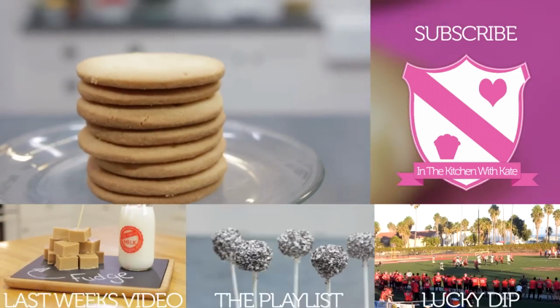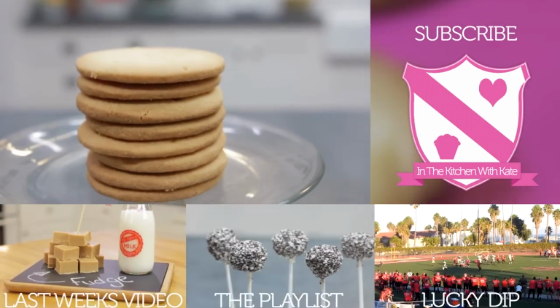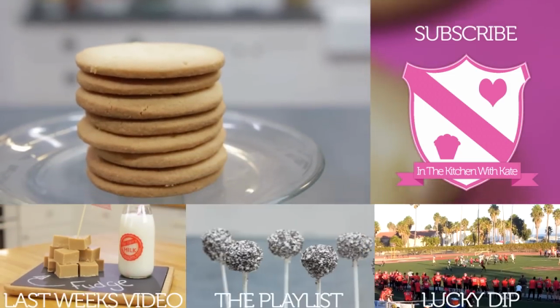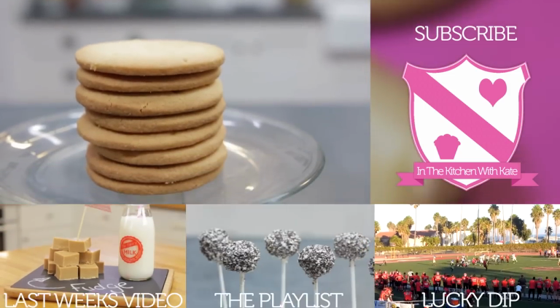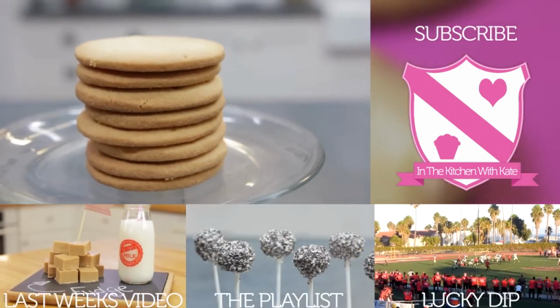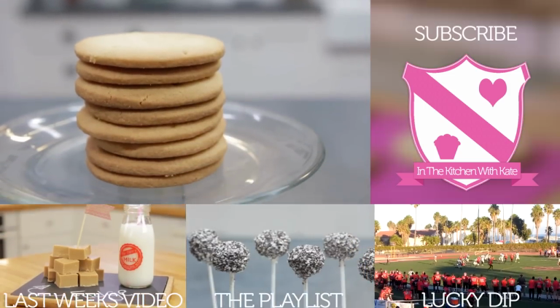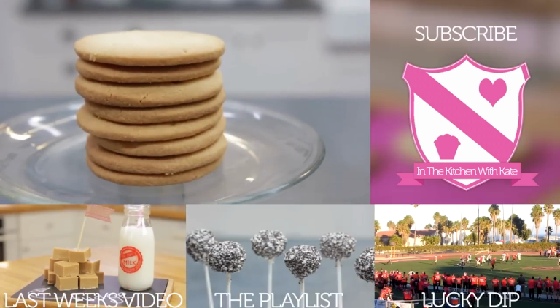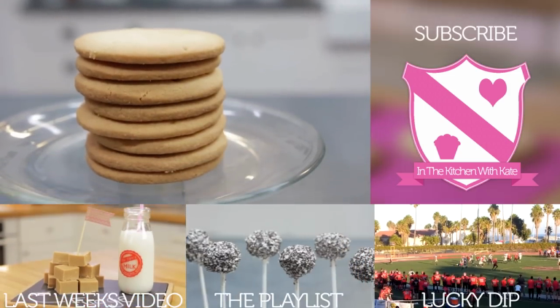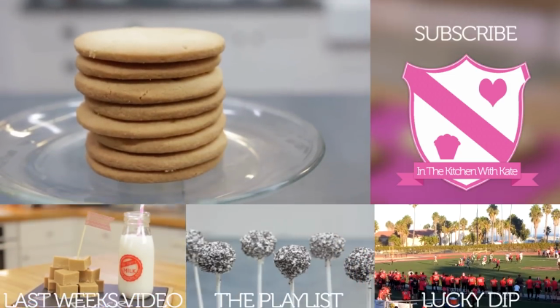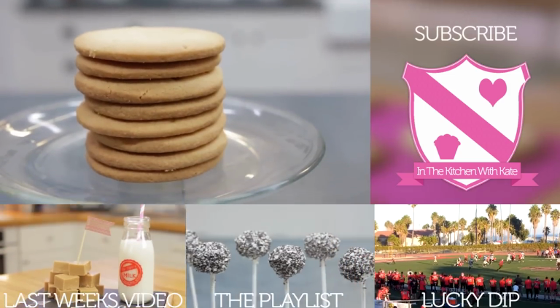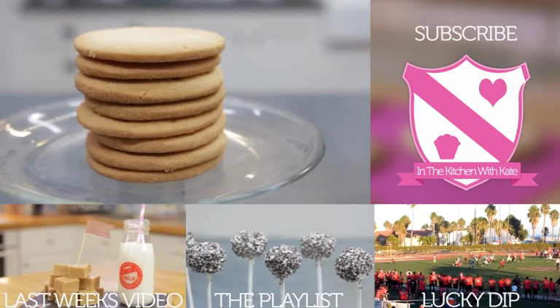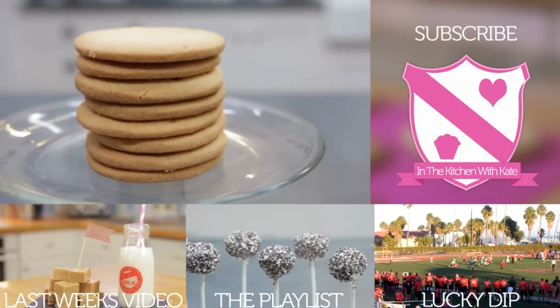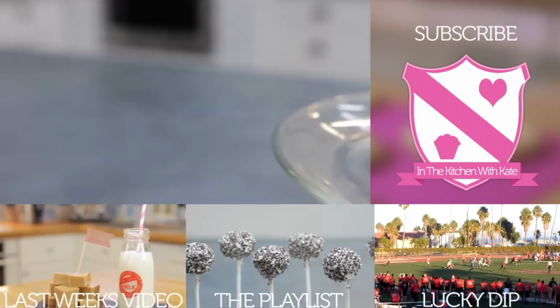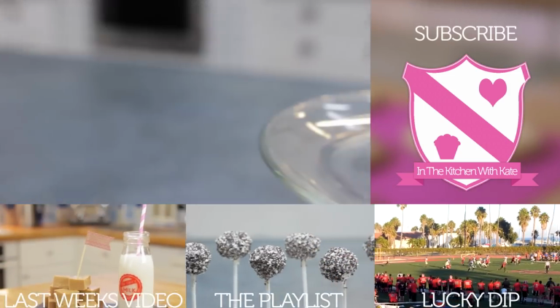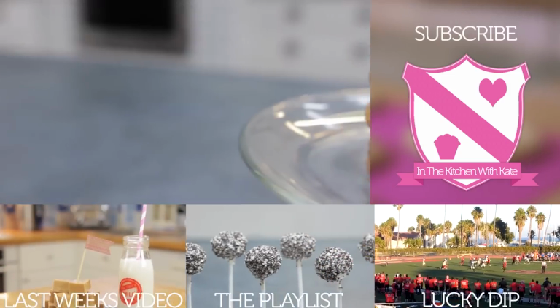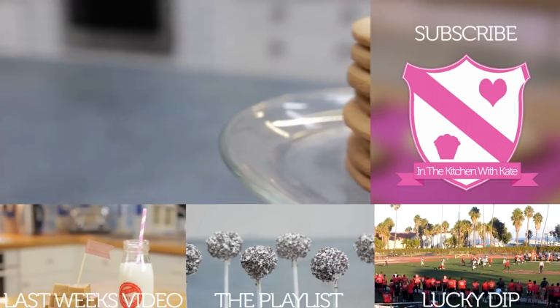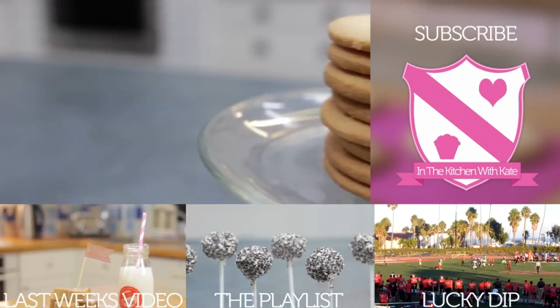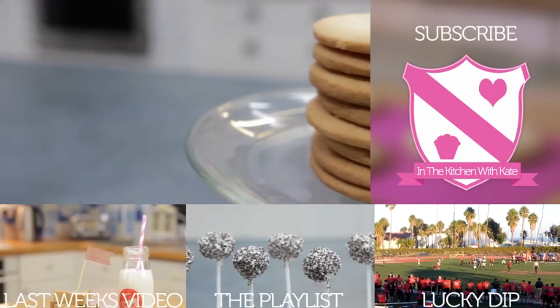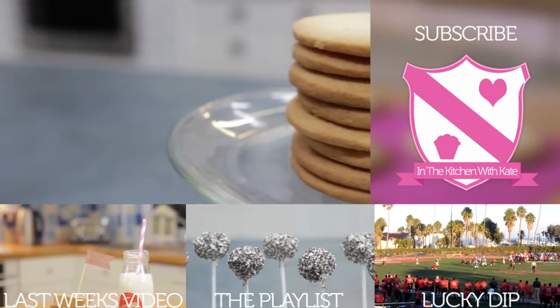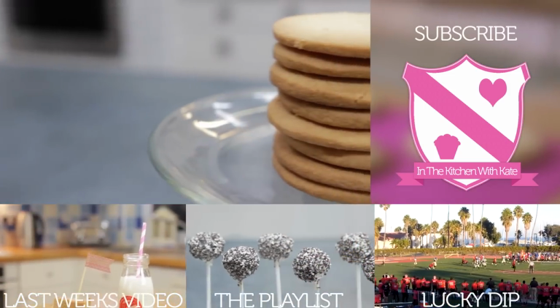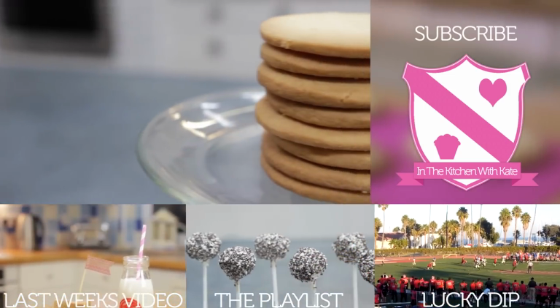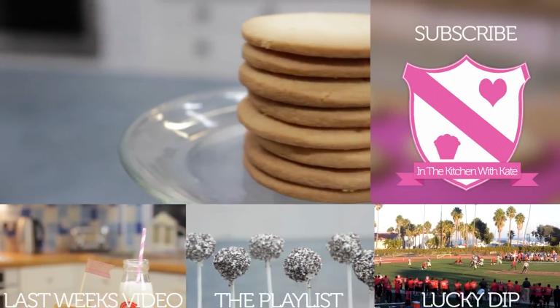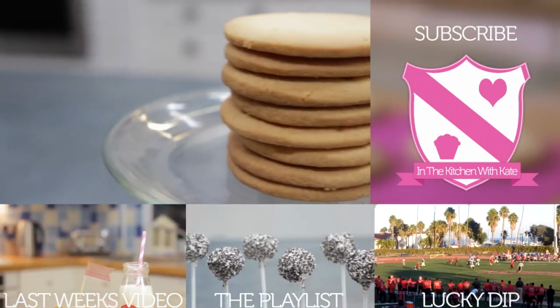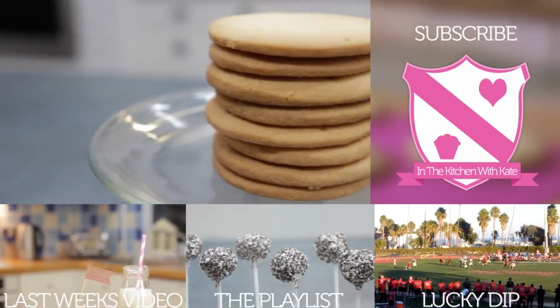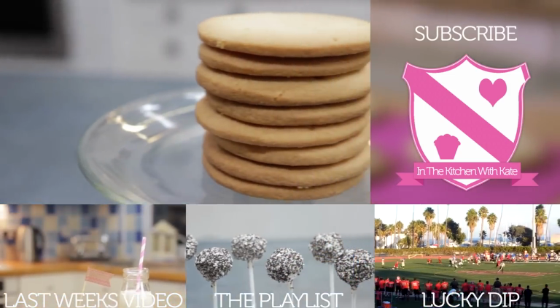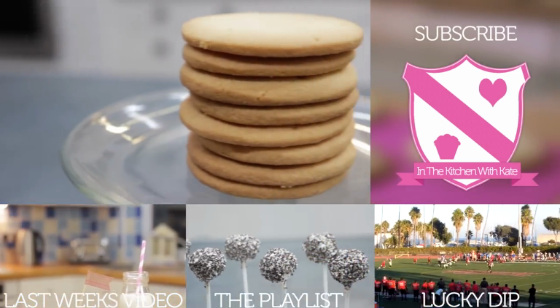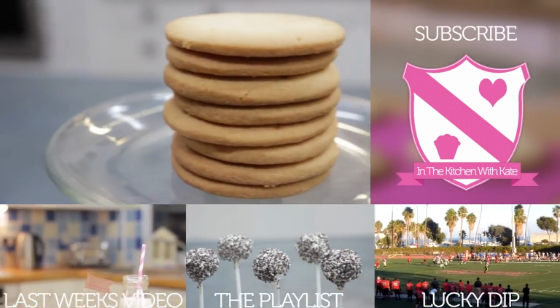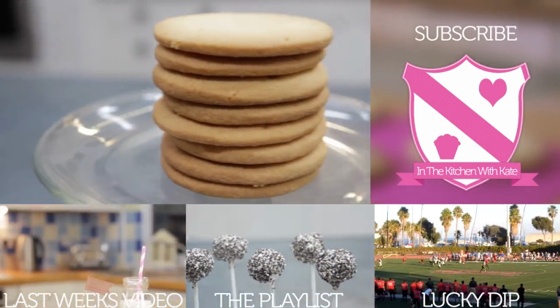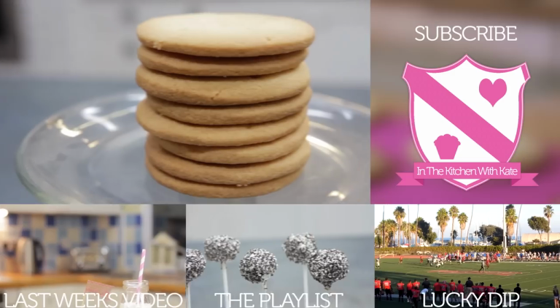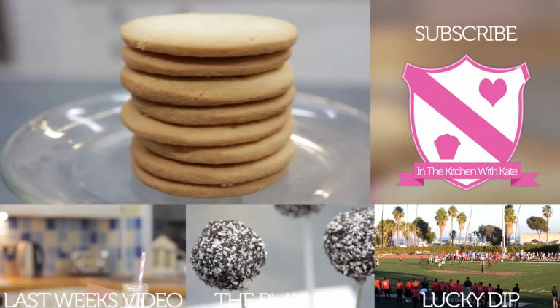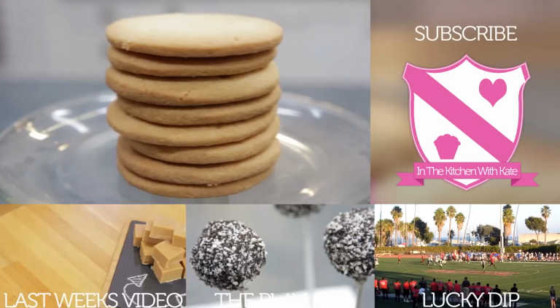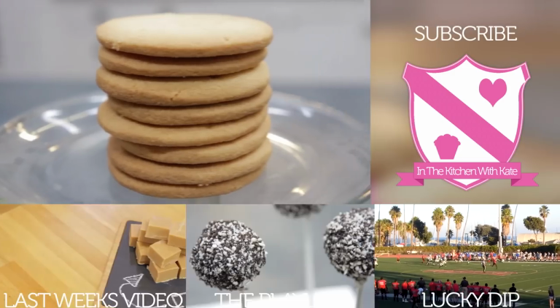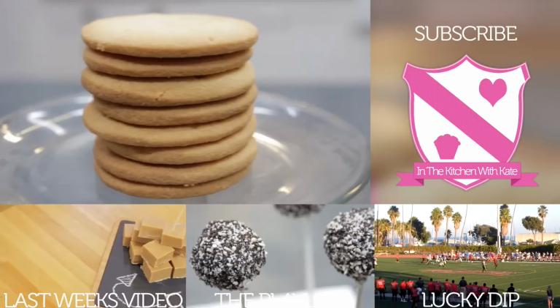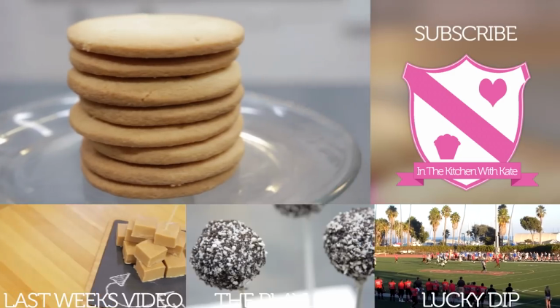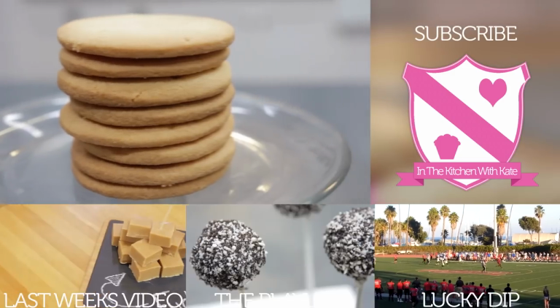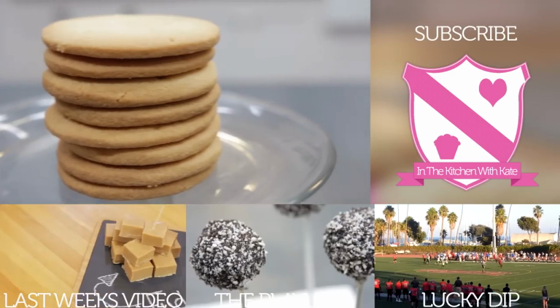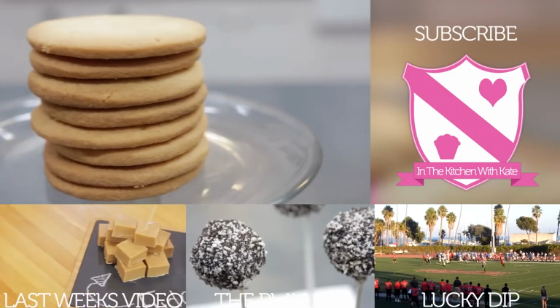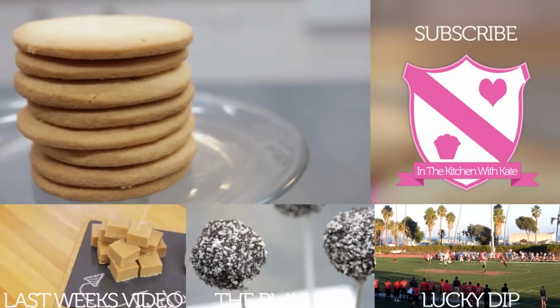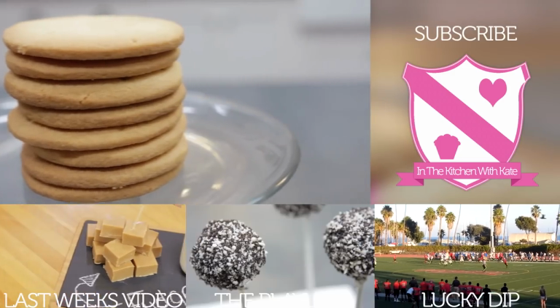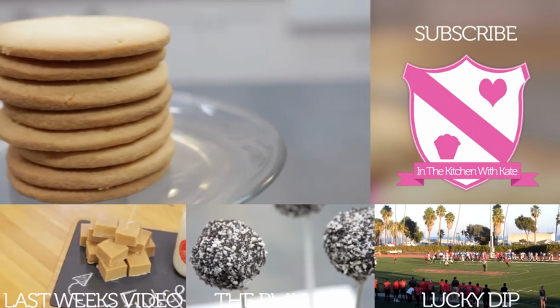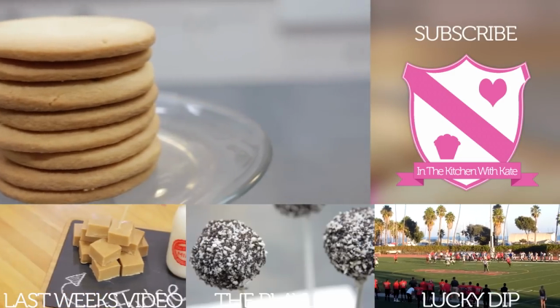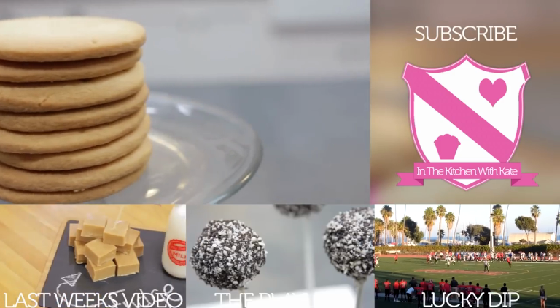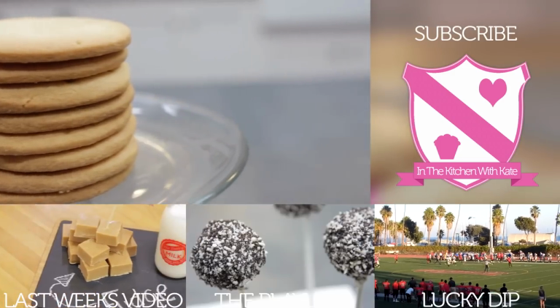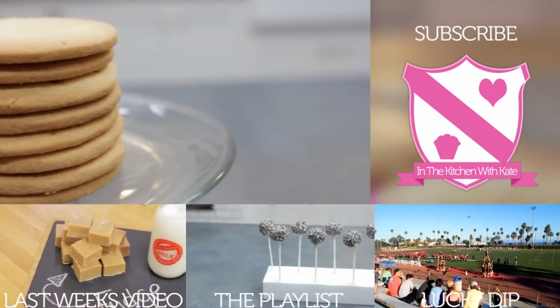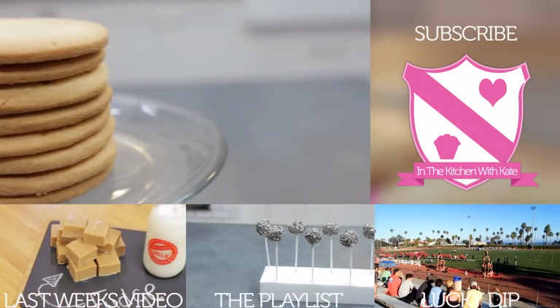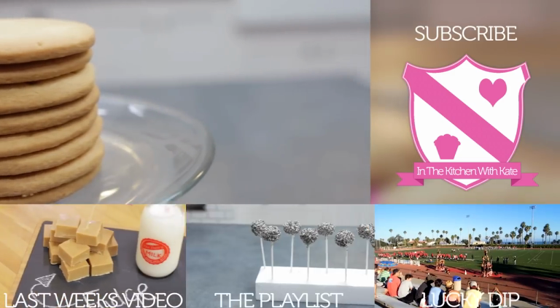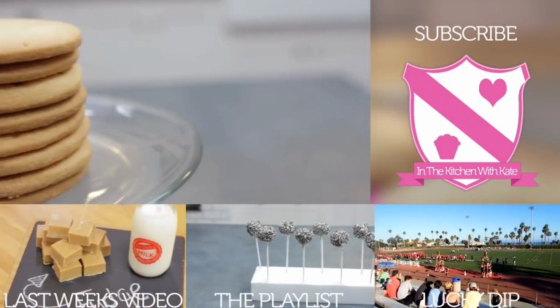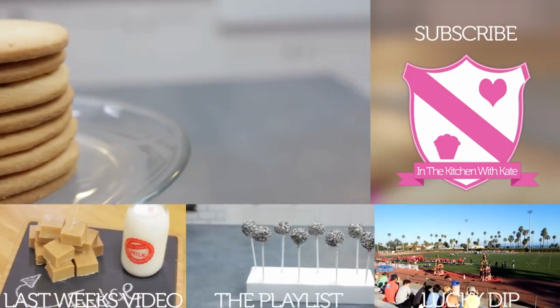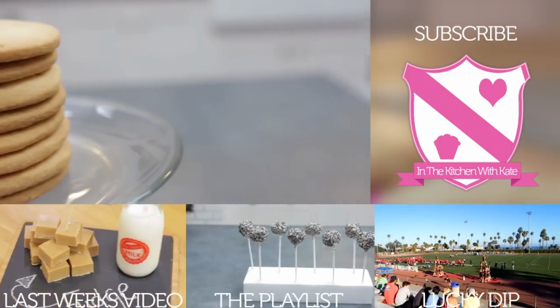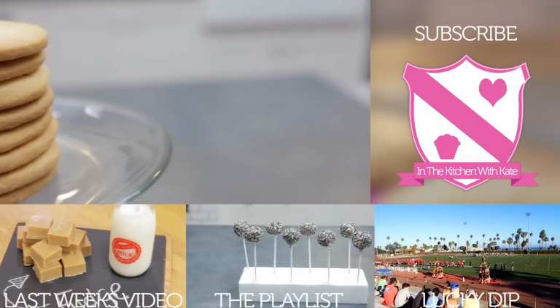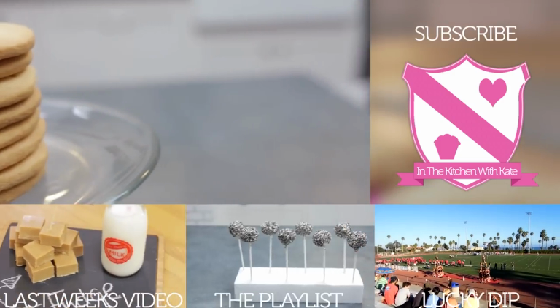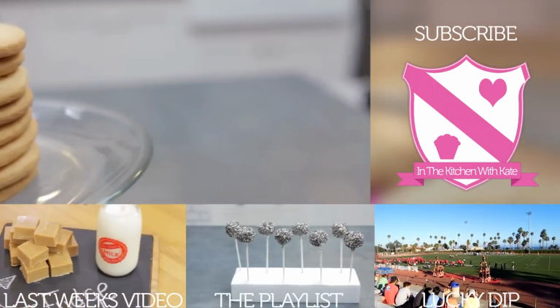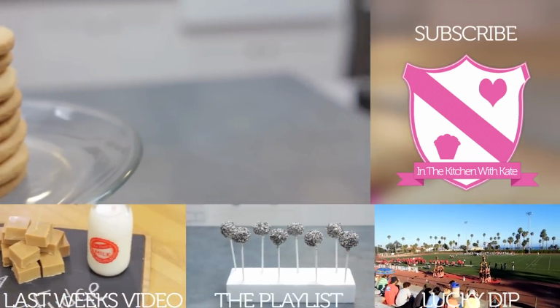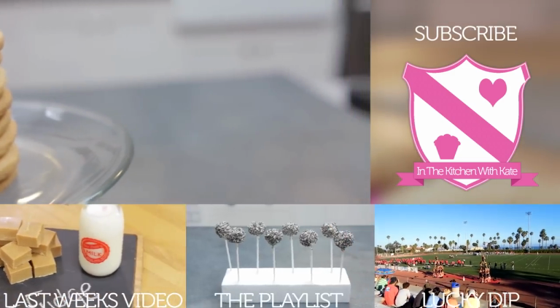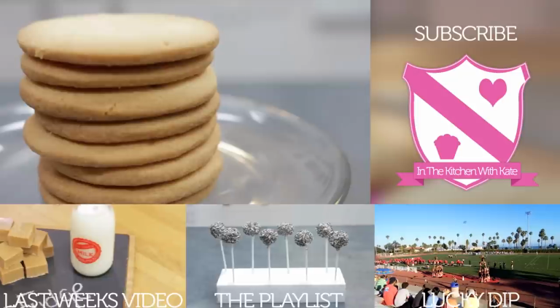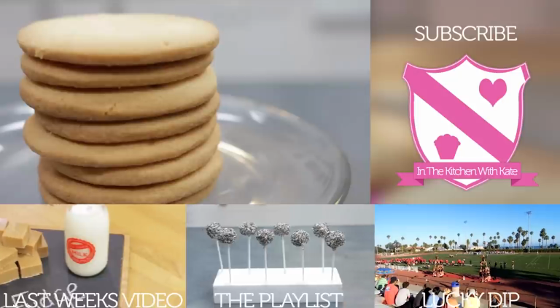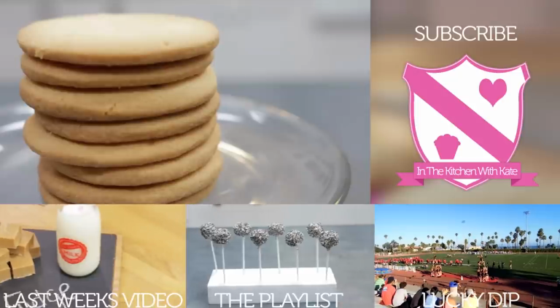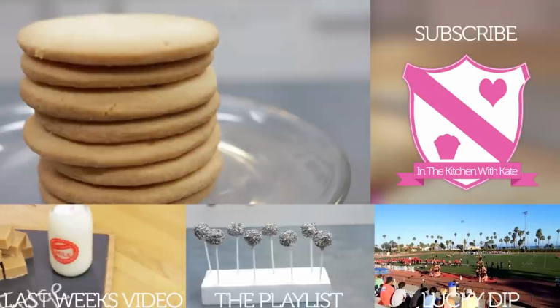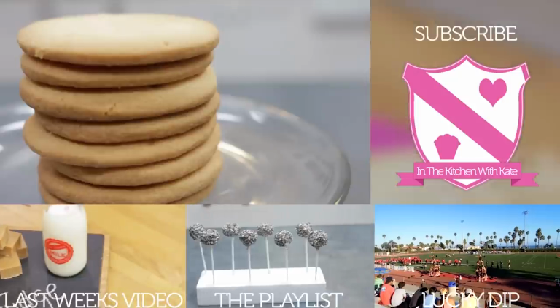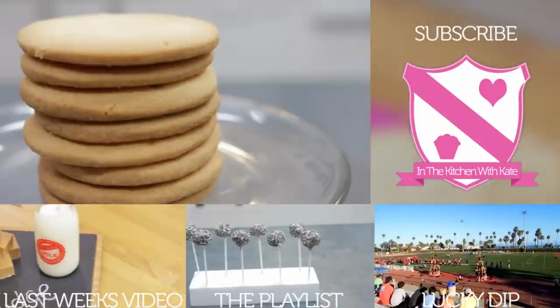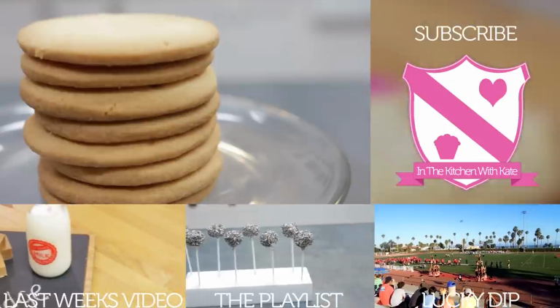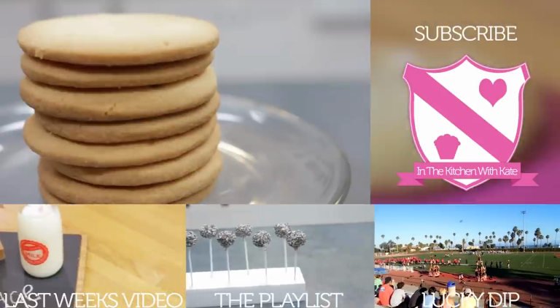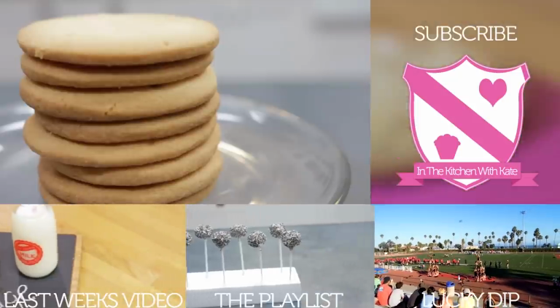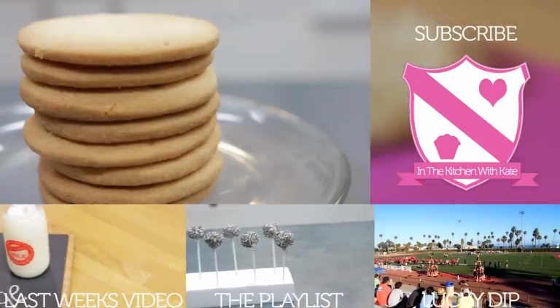For more videos subscribe to my channel. If you enjoyed the video give it a thumbs up and feel free to leave any requests in the comment box below. See you next time.